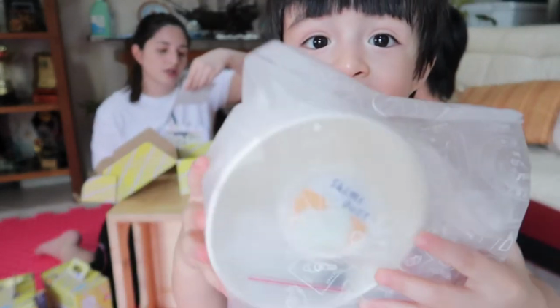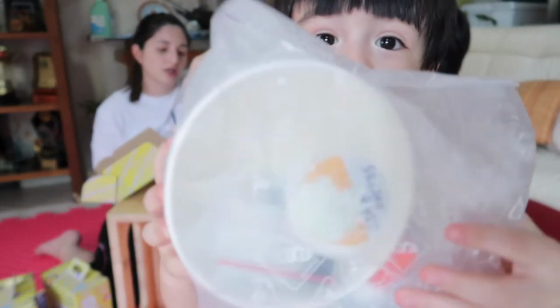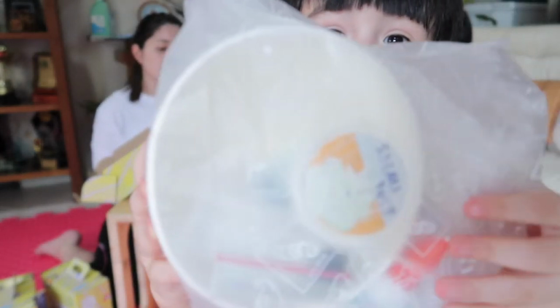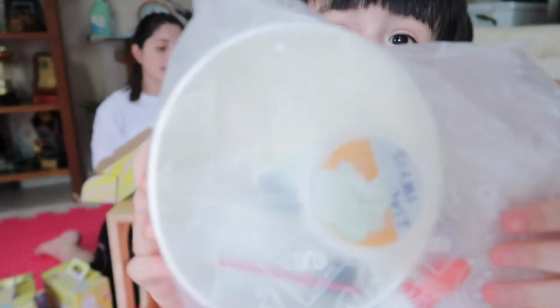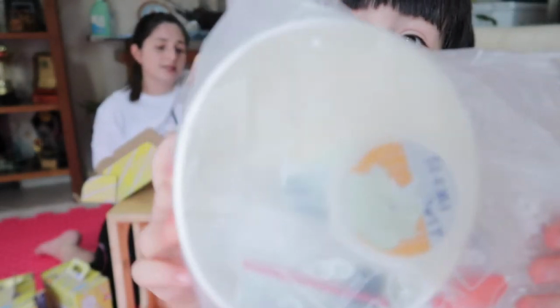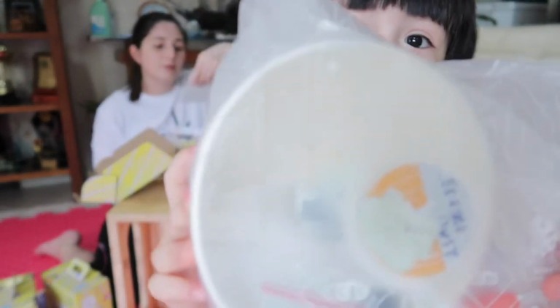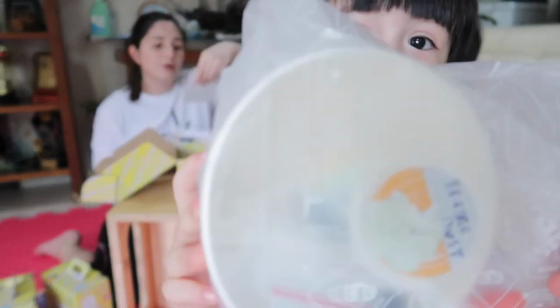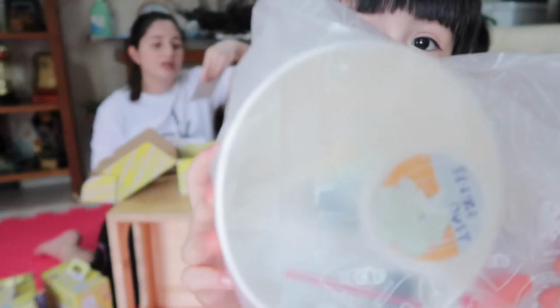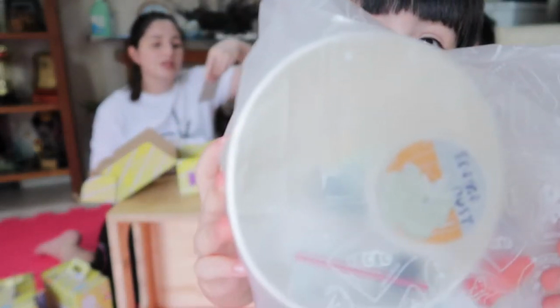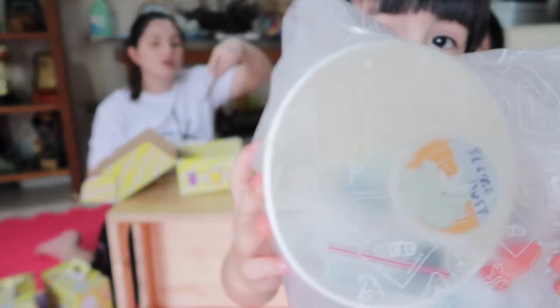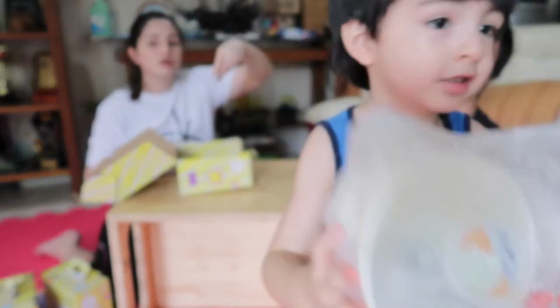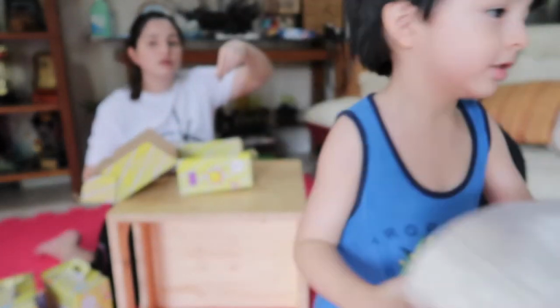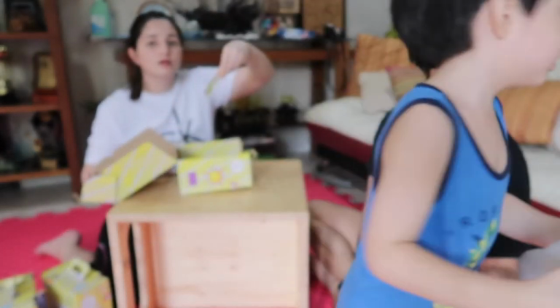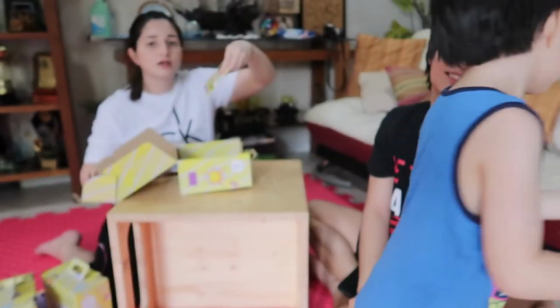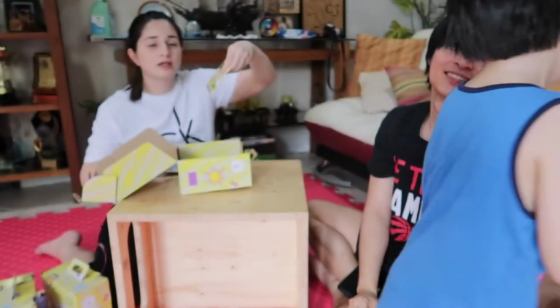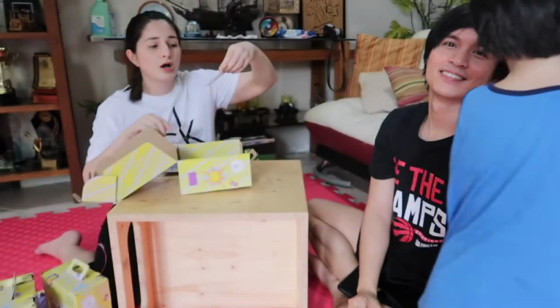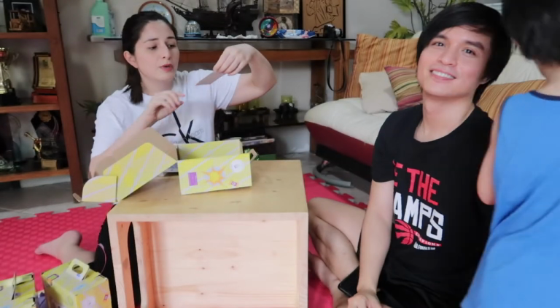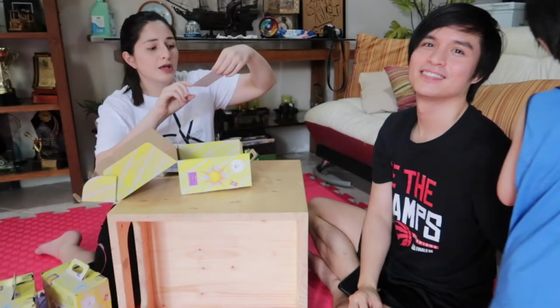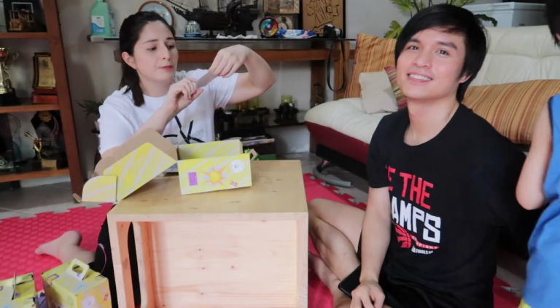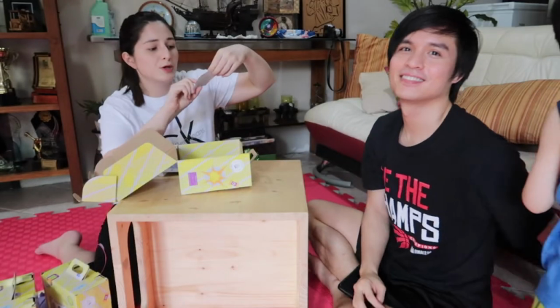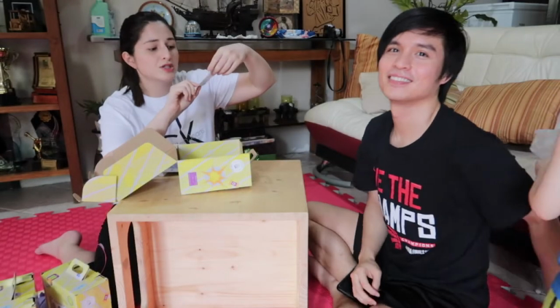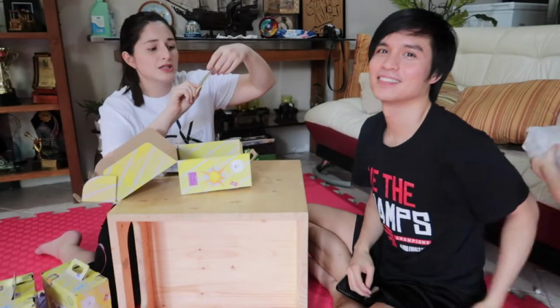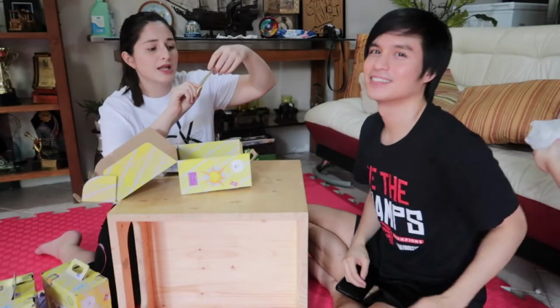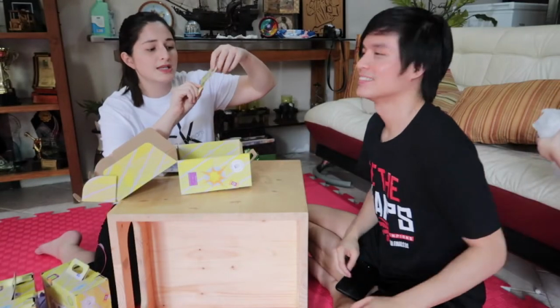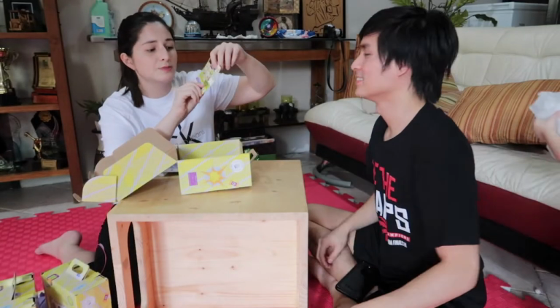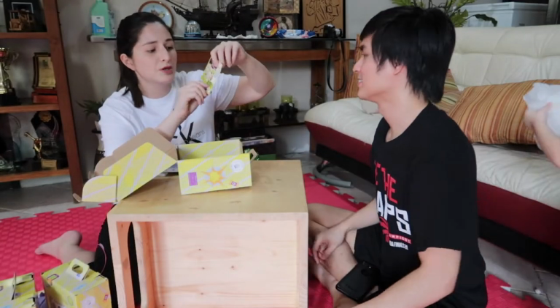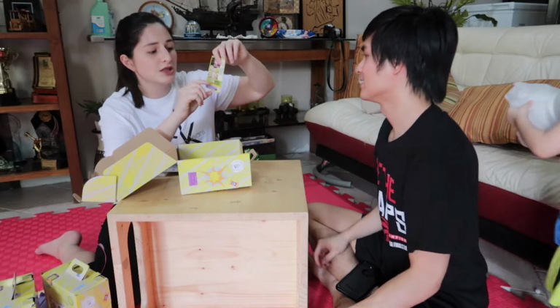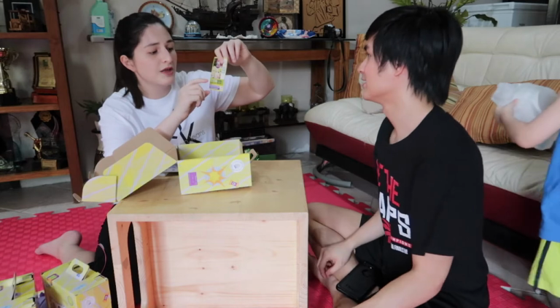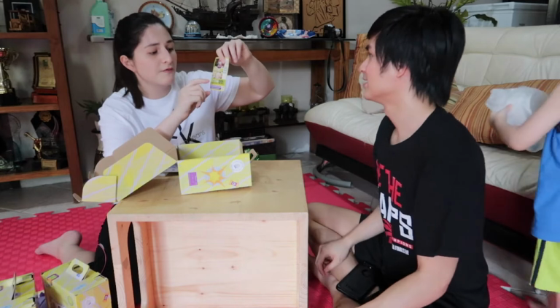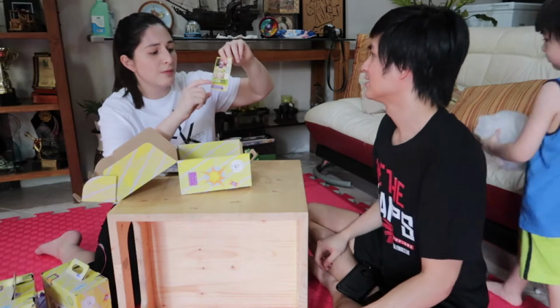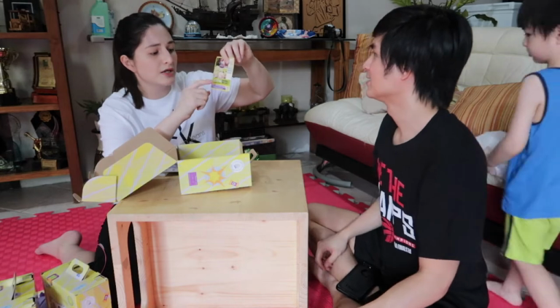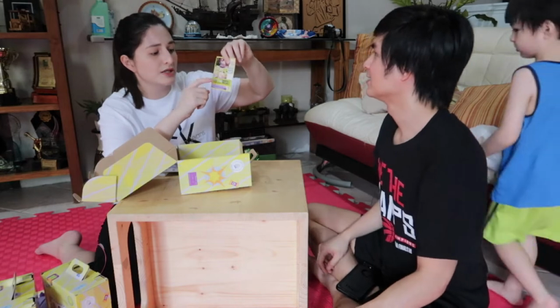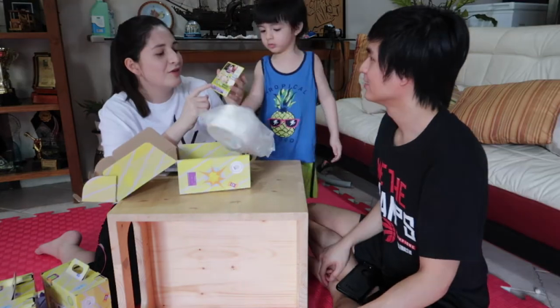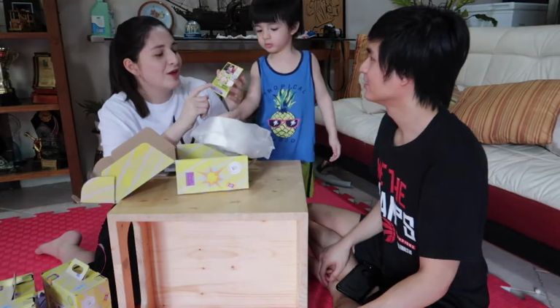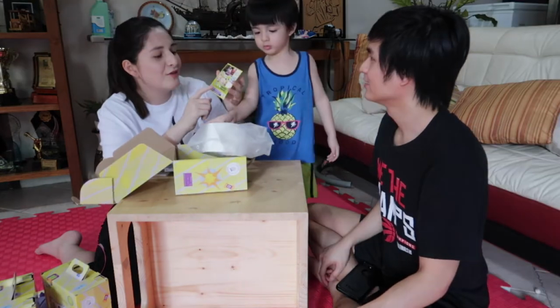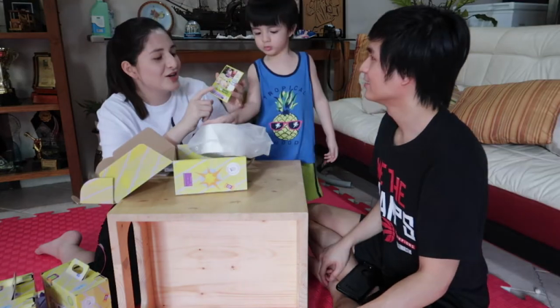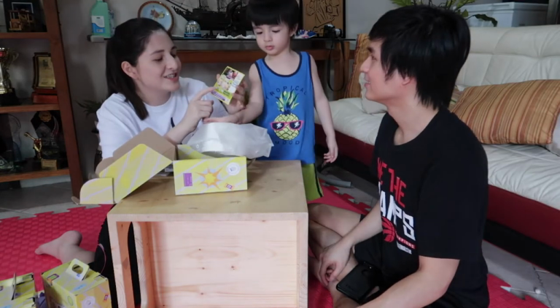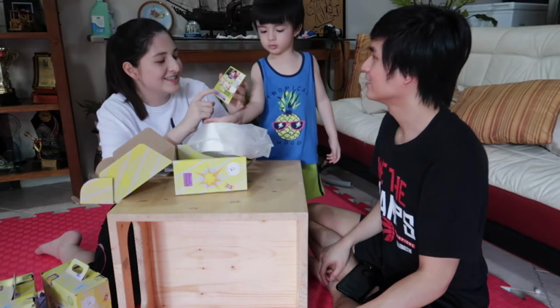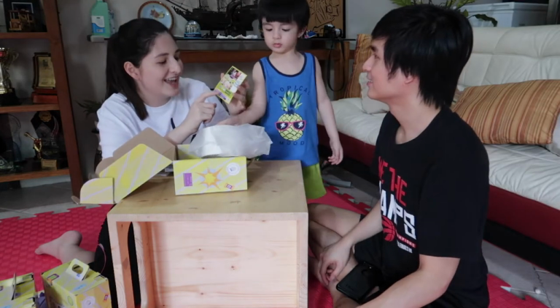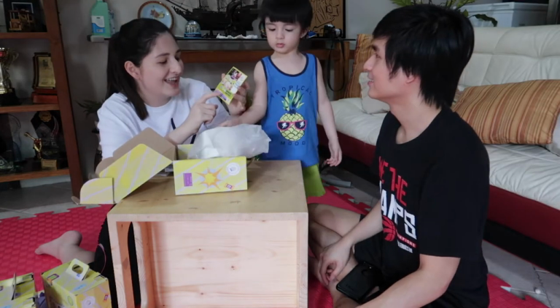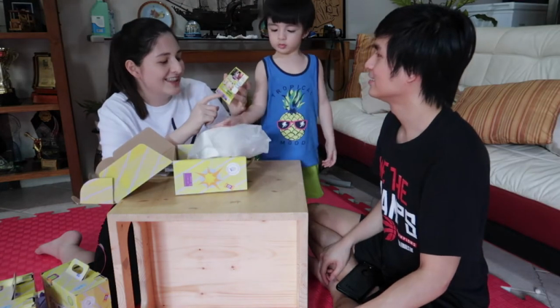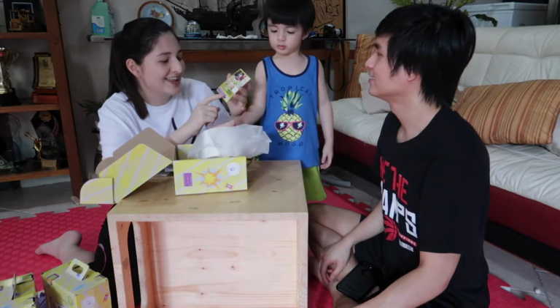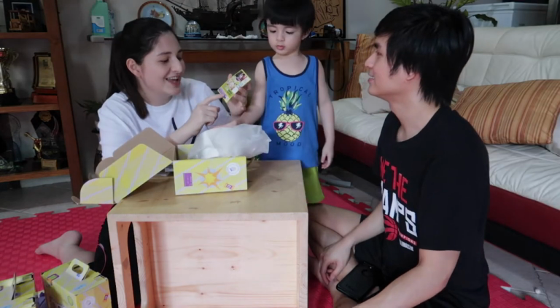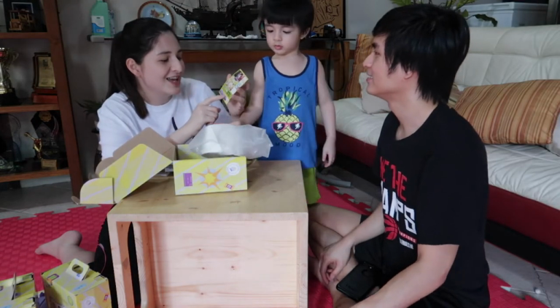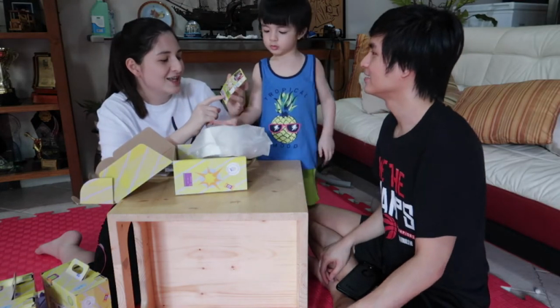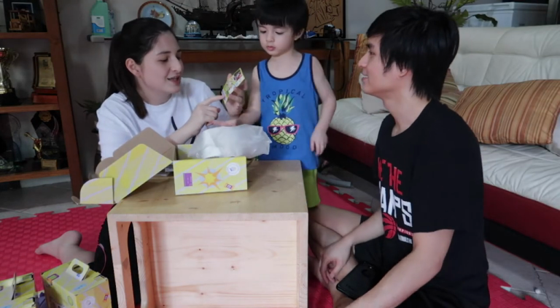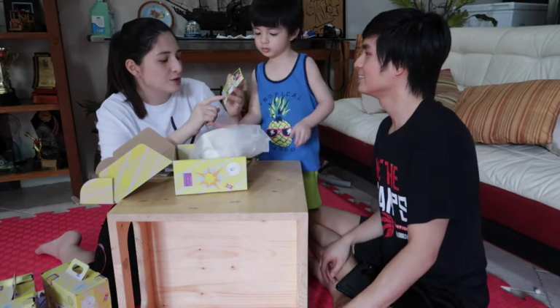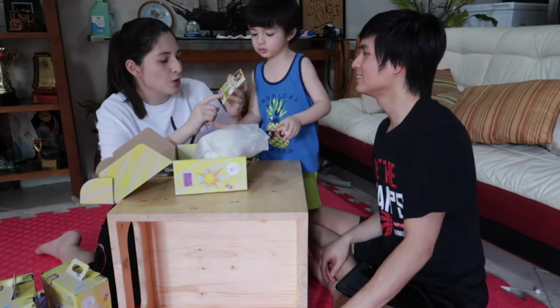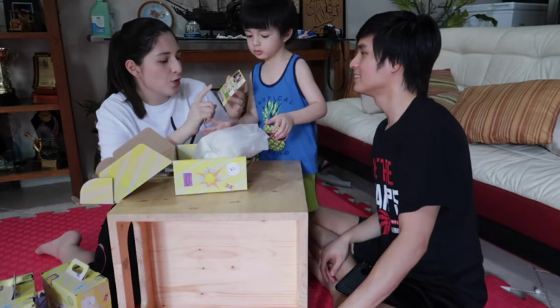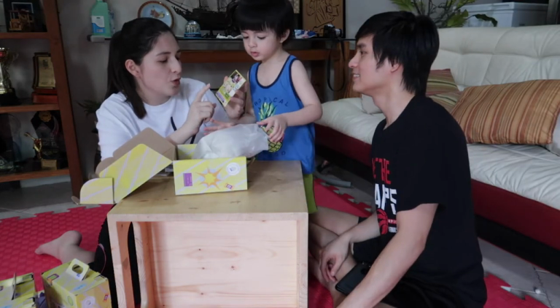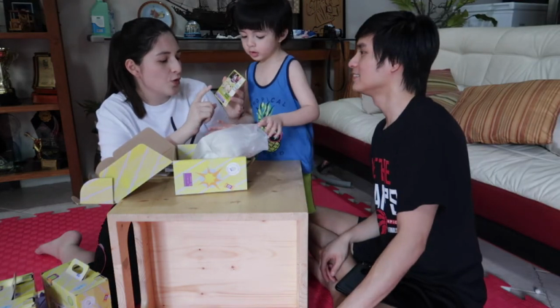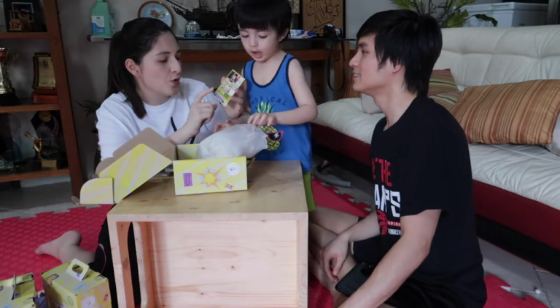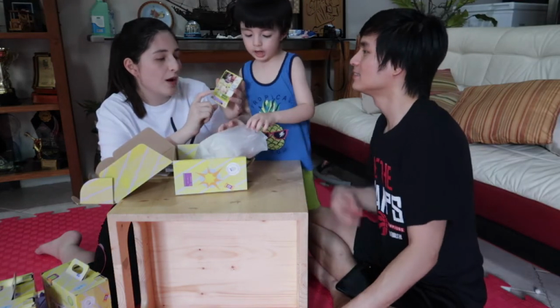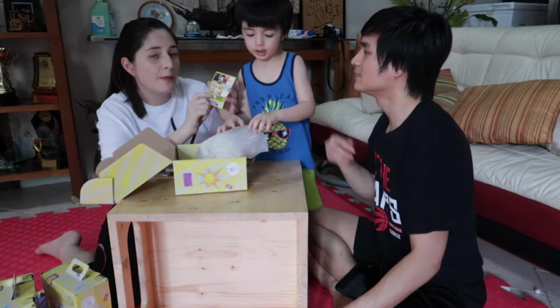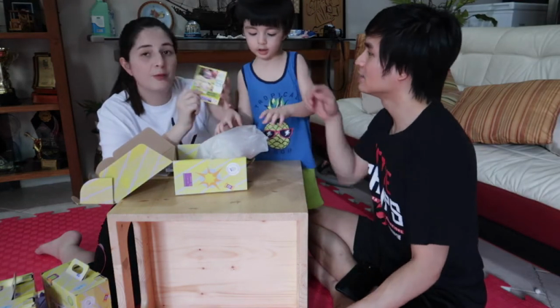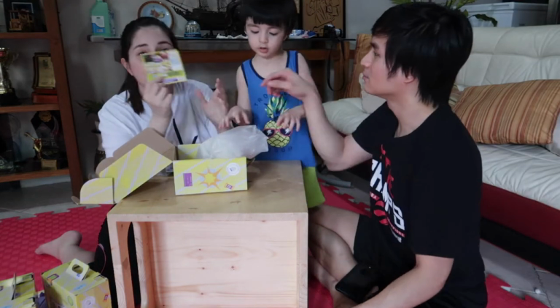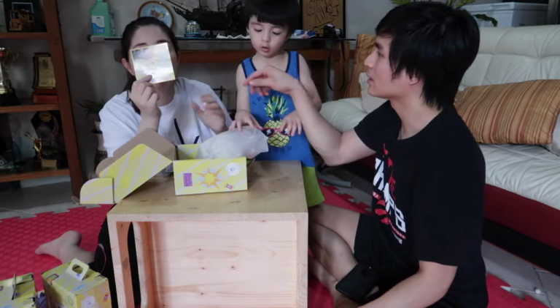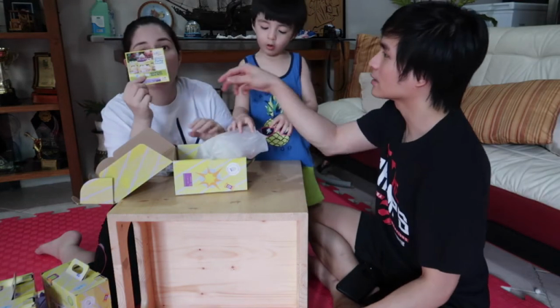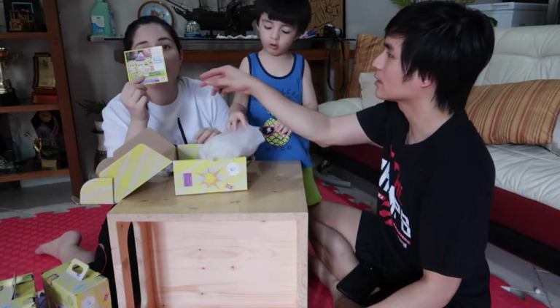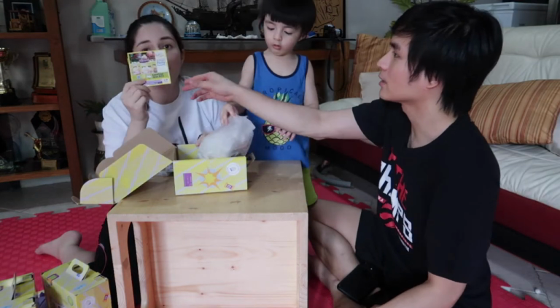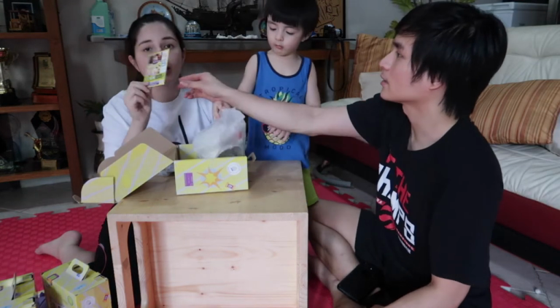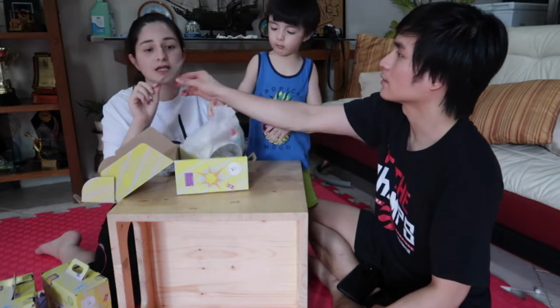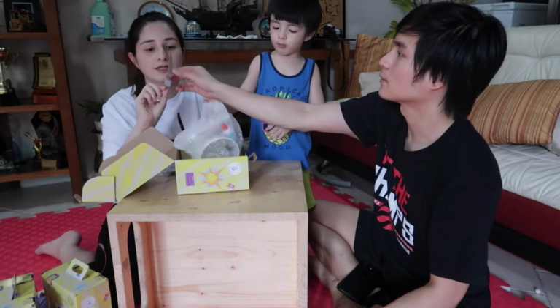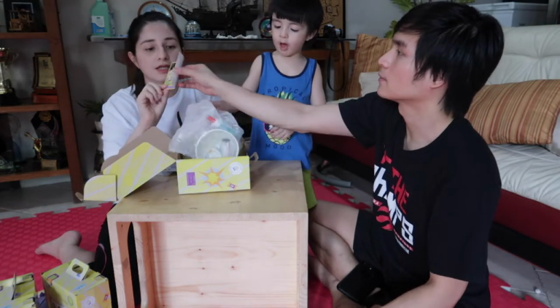You can also use these as personalized birthday party favors, so it's great for parties too!